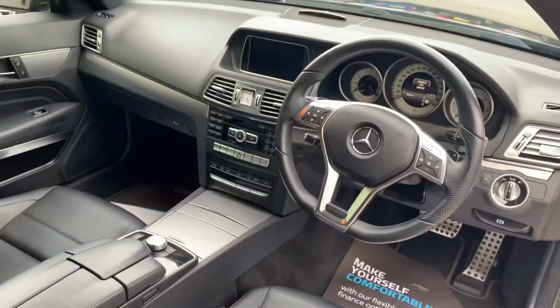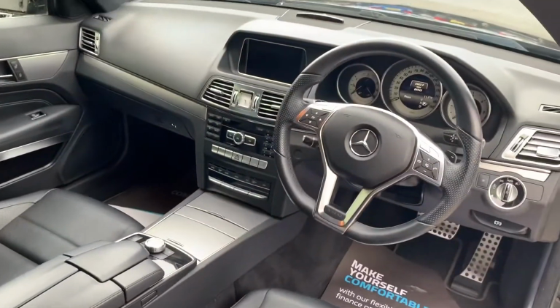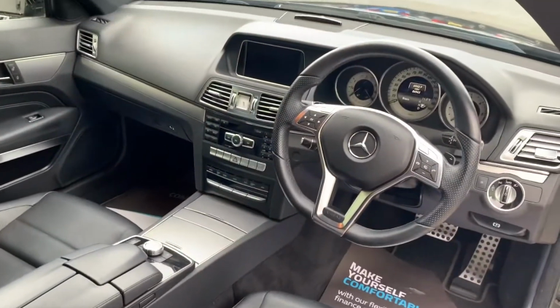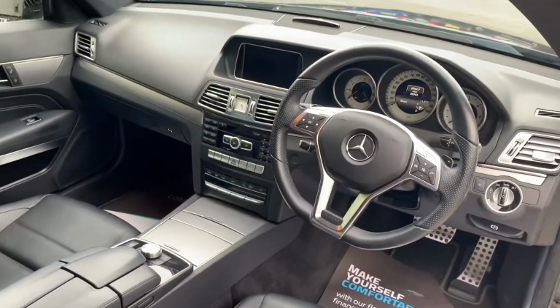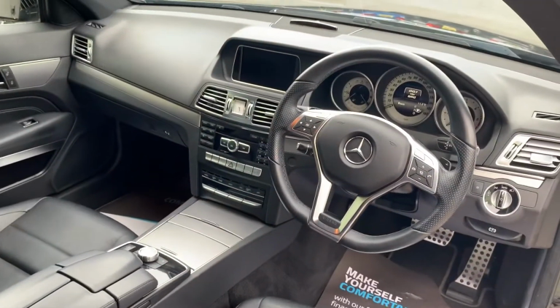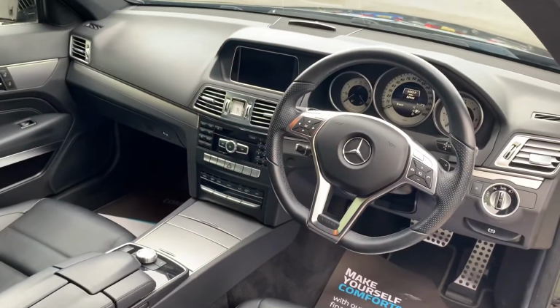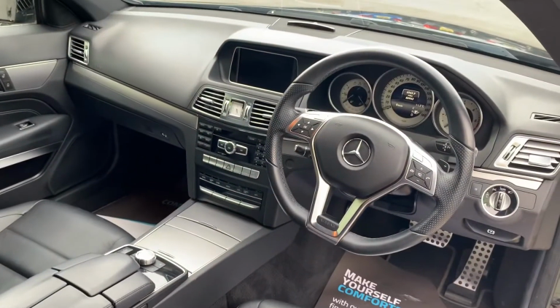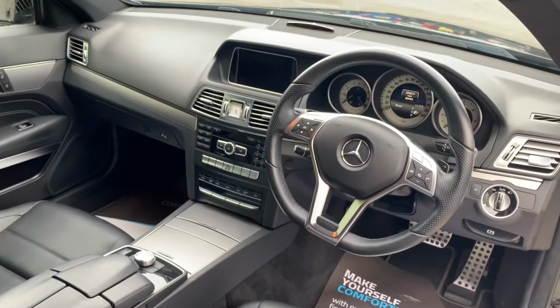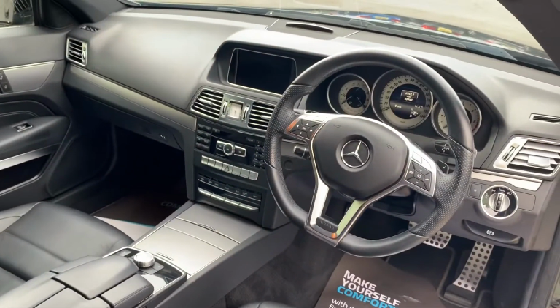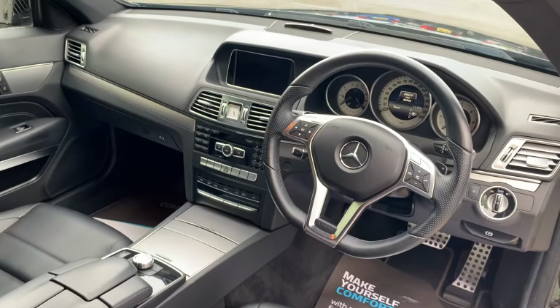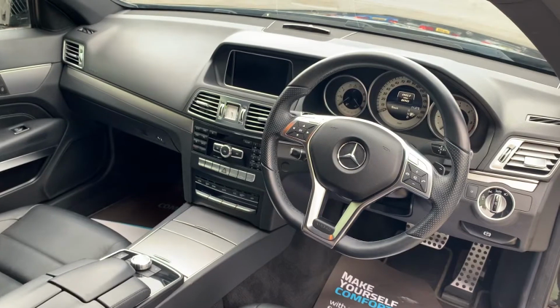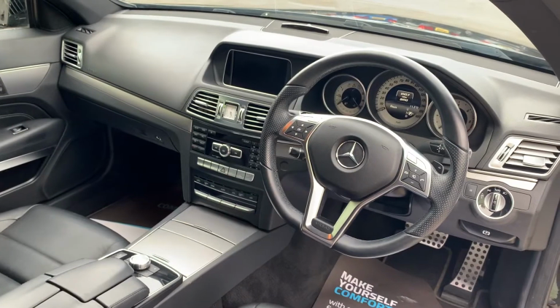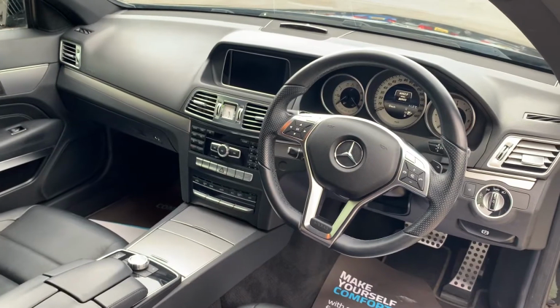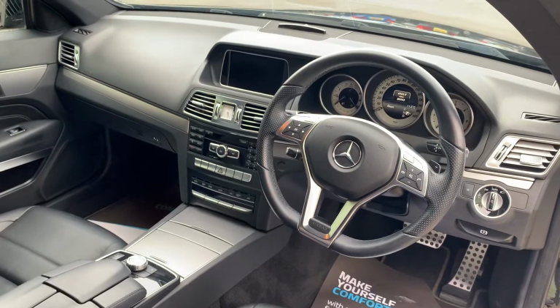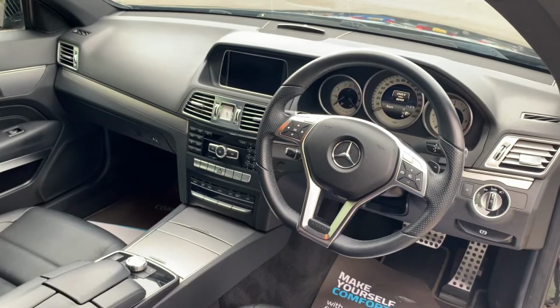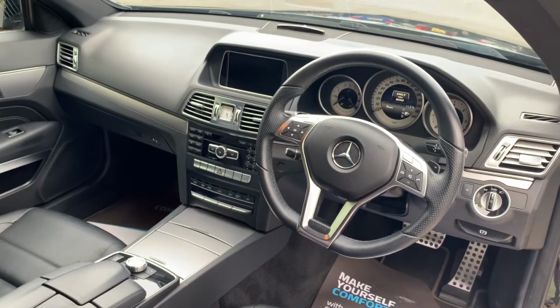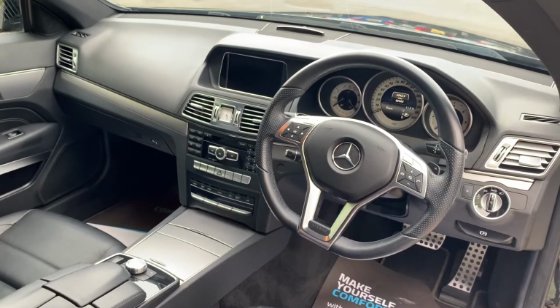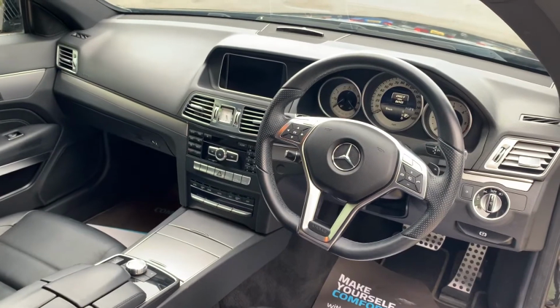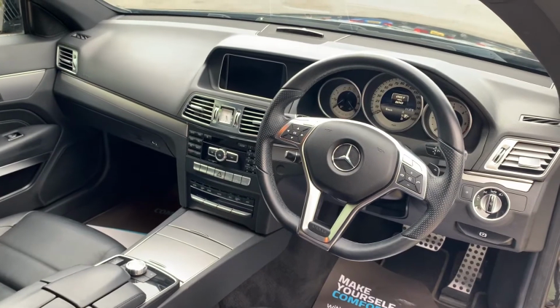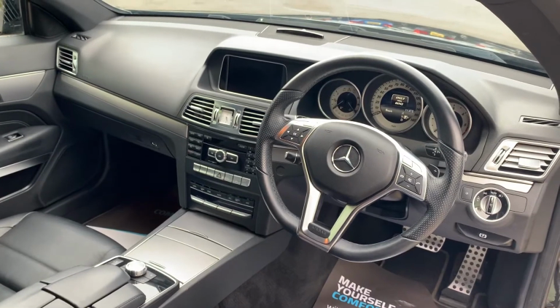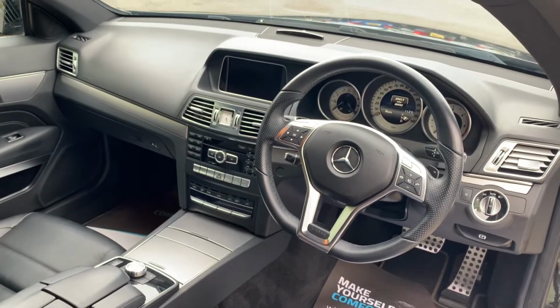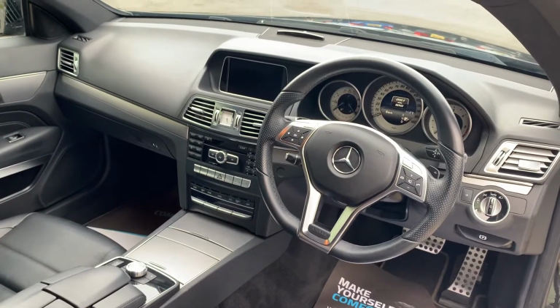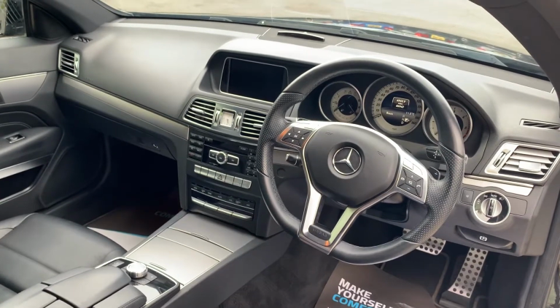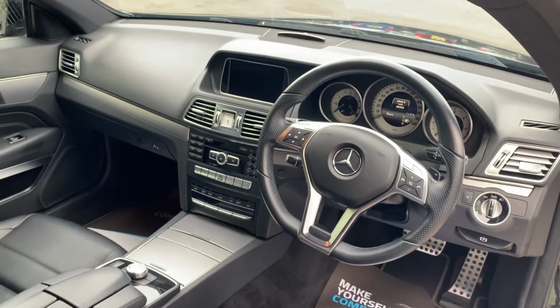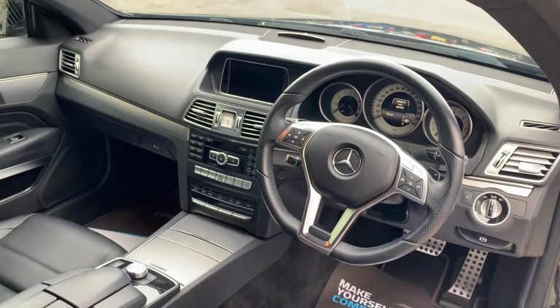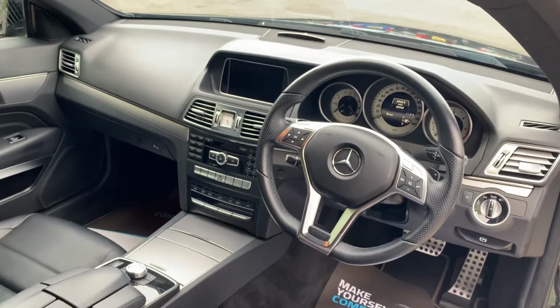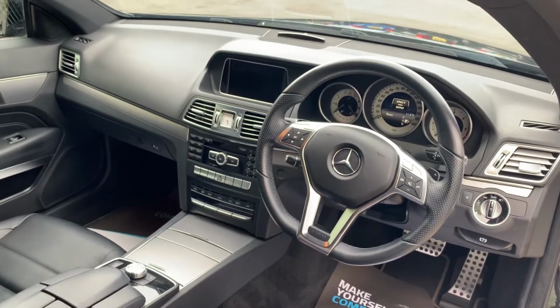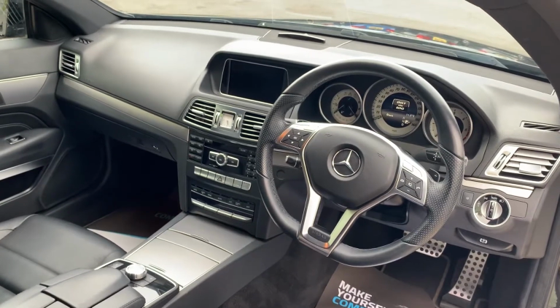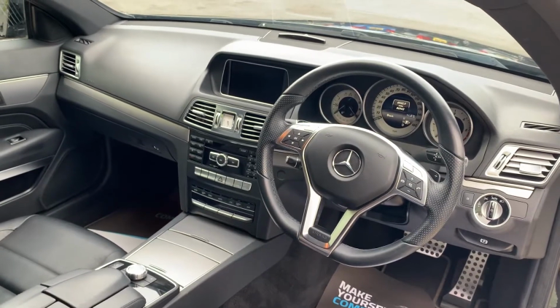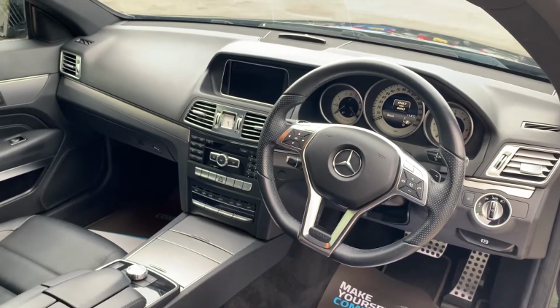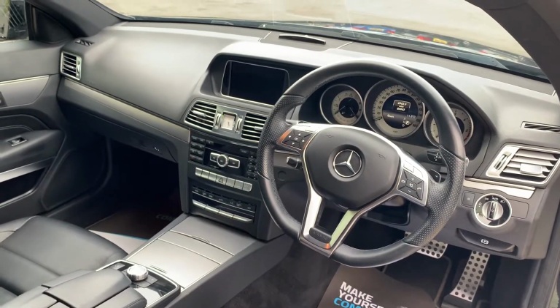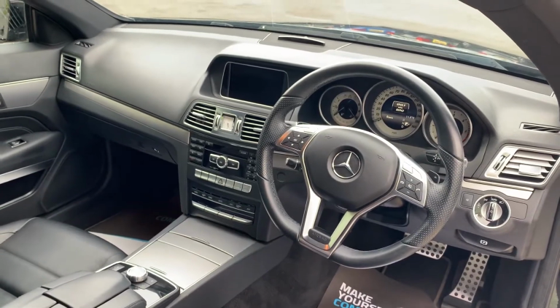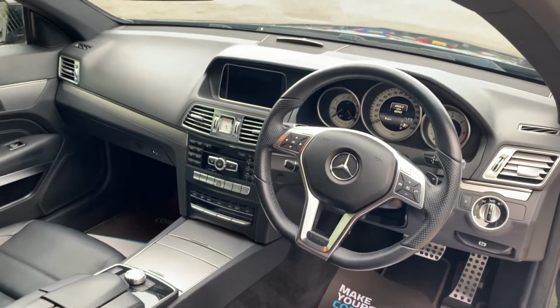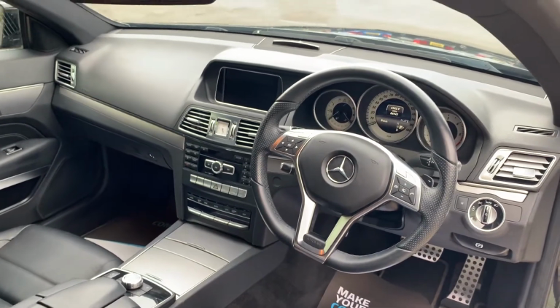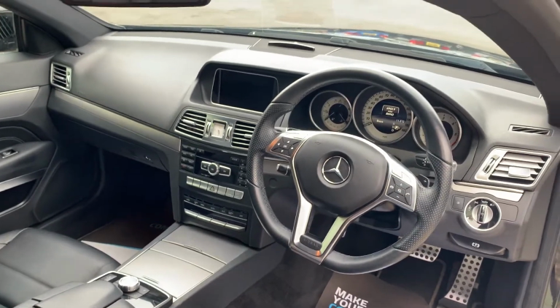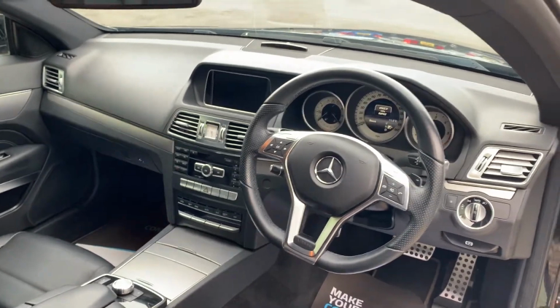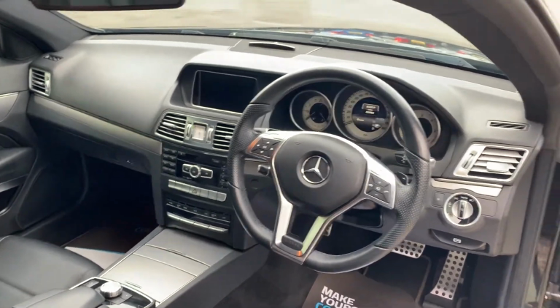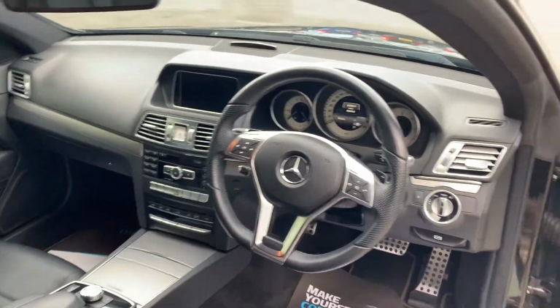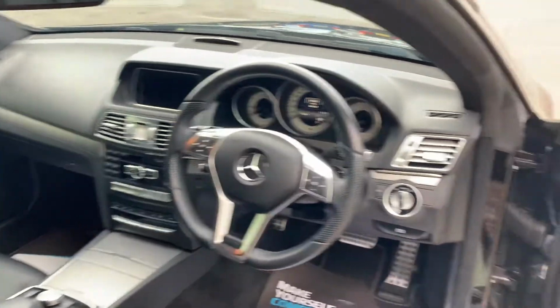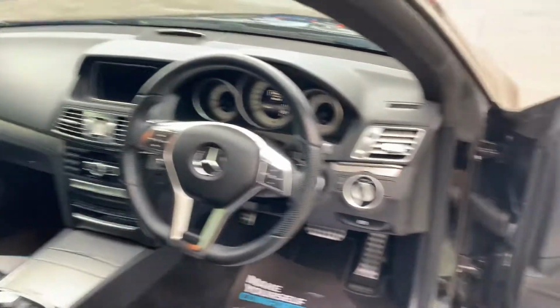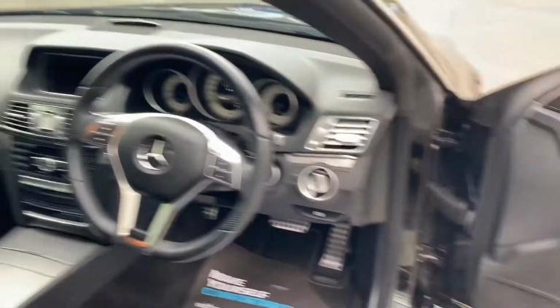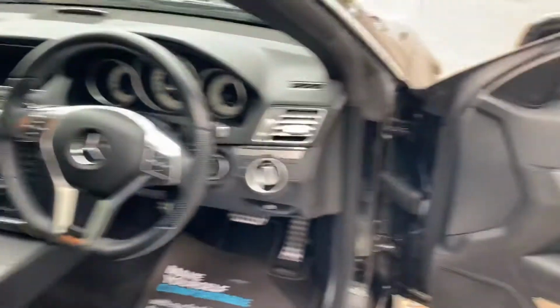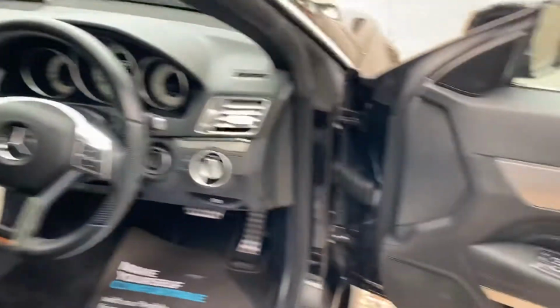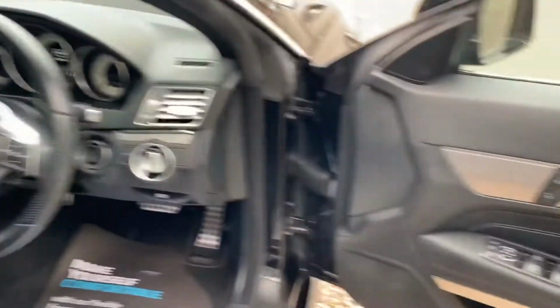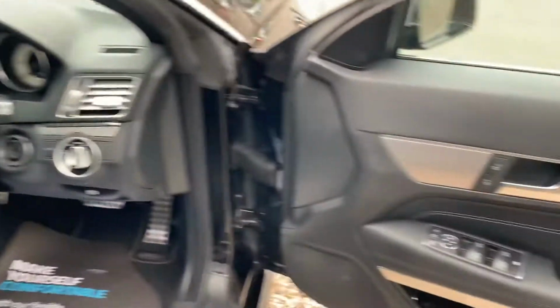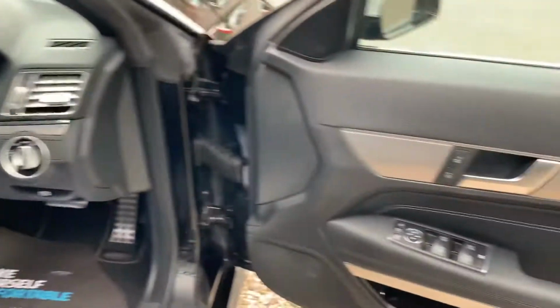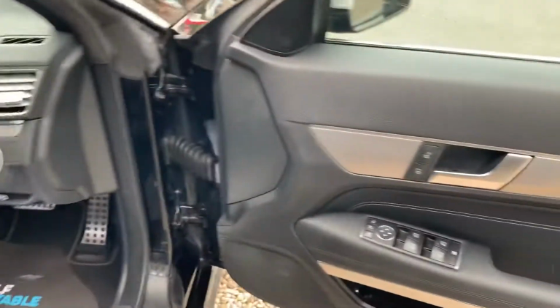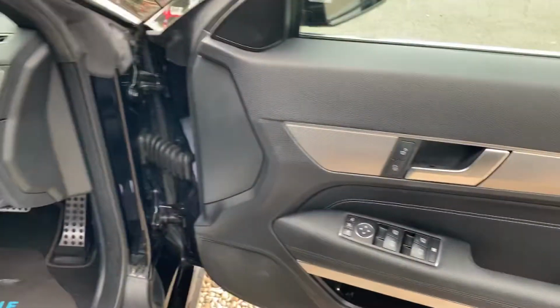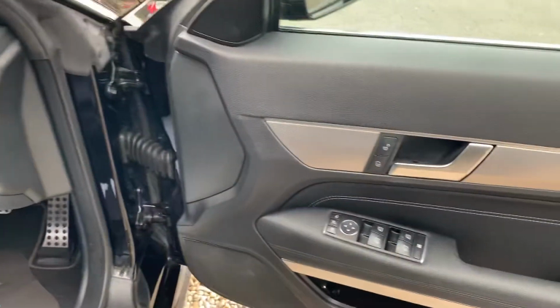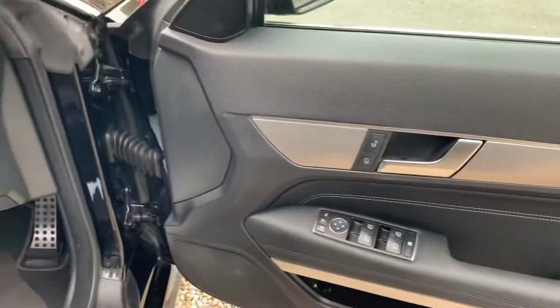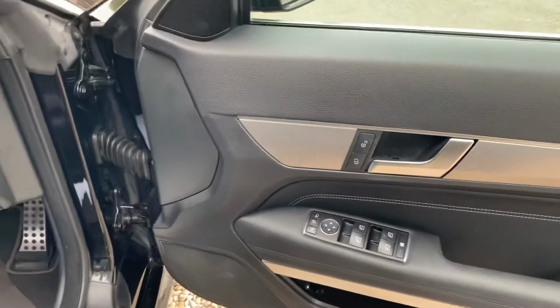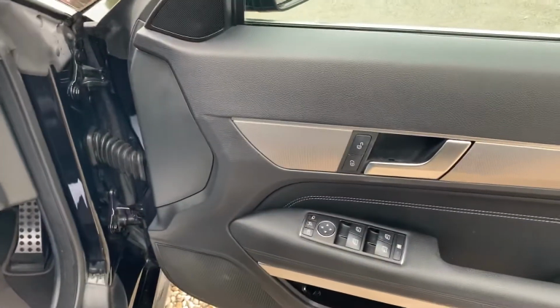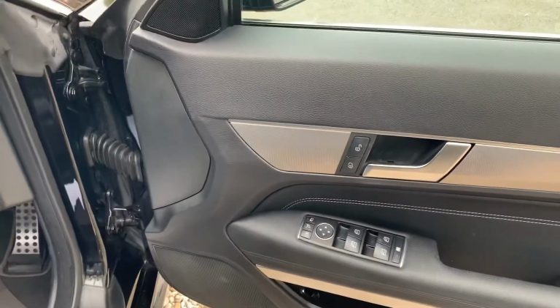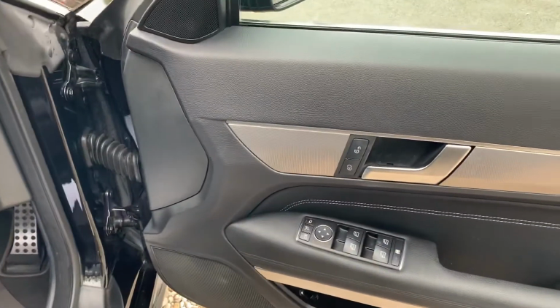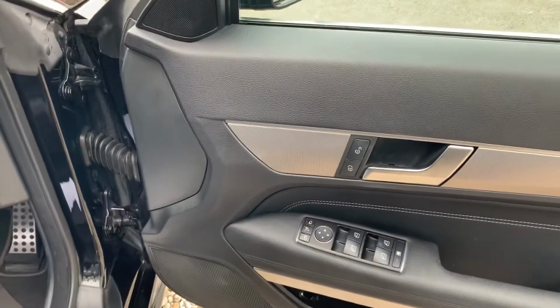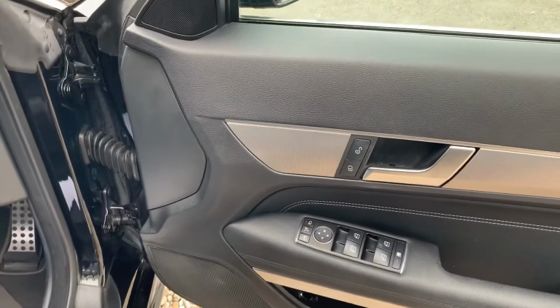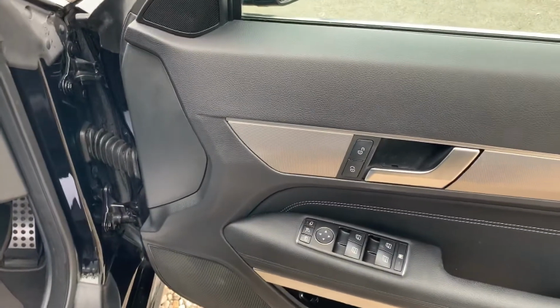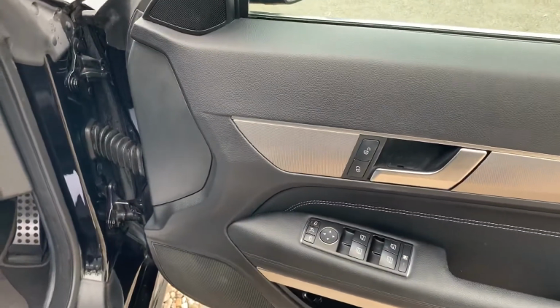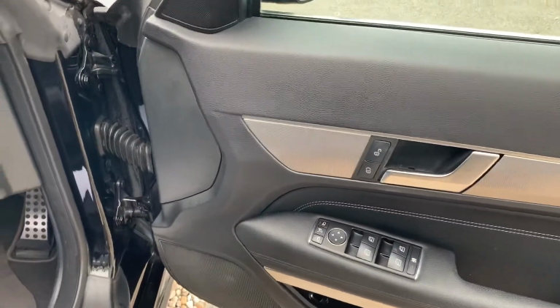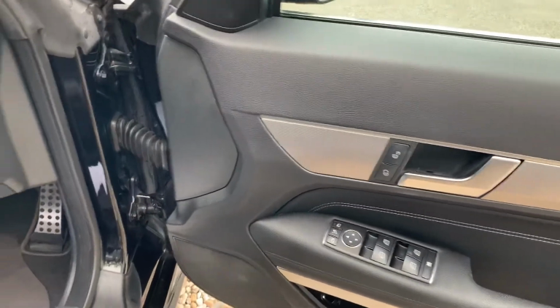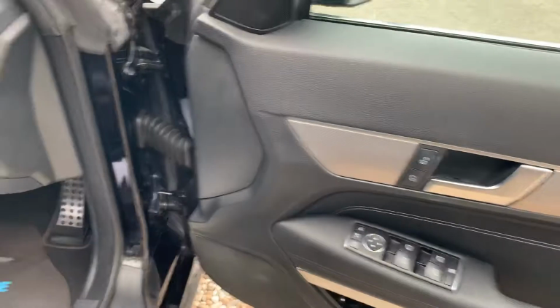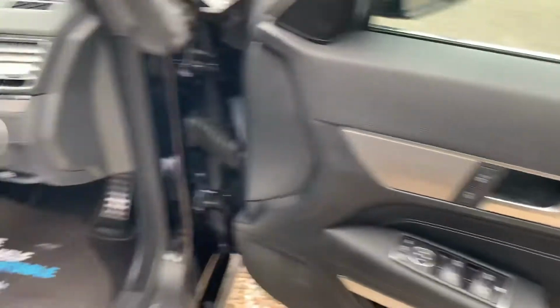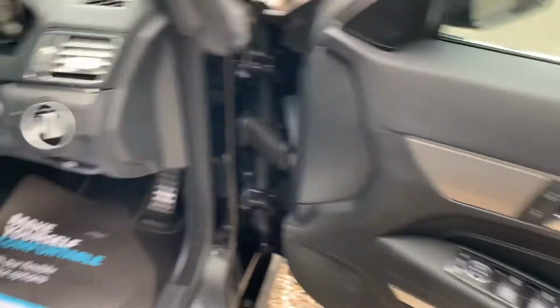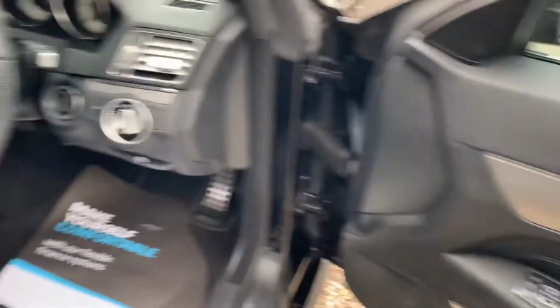Well equipped as well with sat nav, phone connectivity, electric folding mirrors and electric windows.